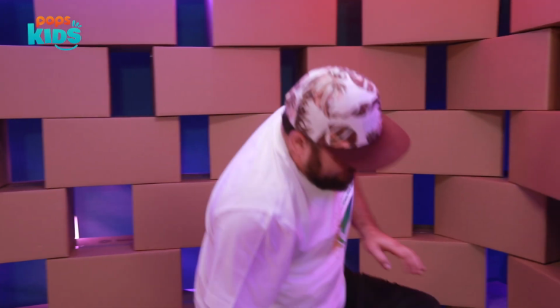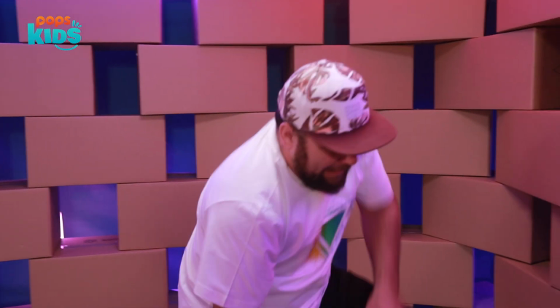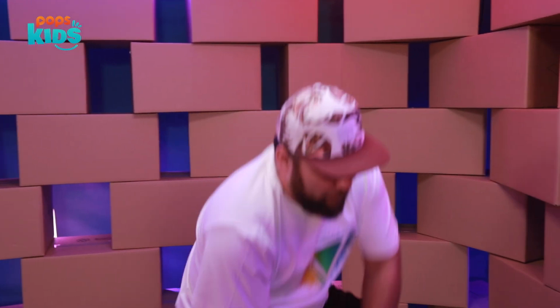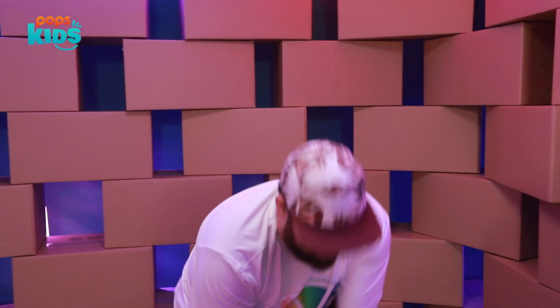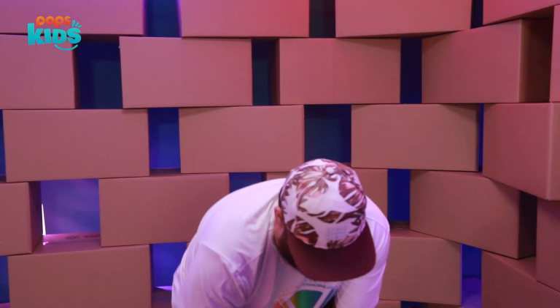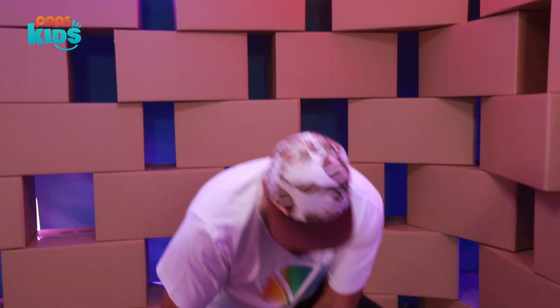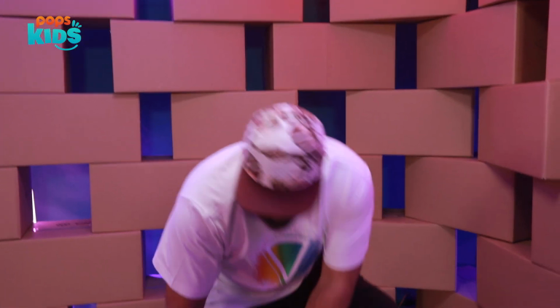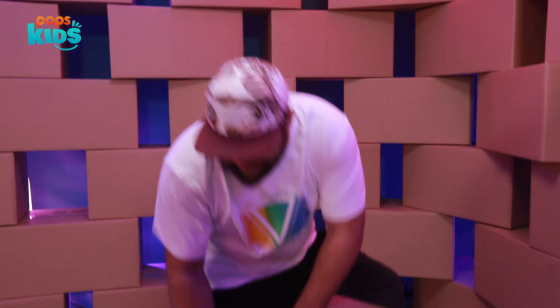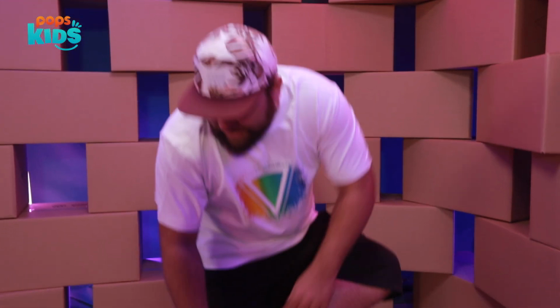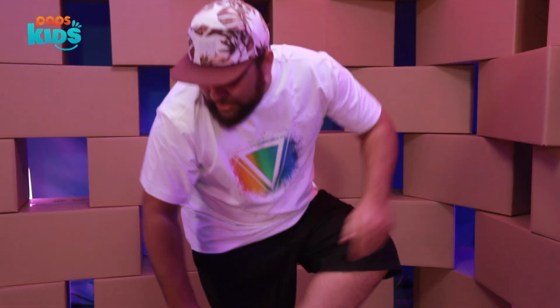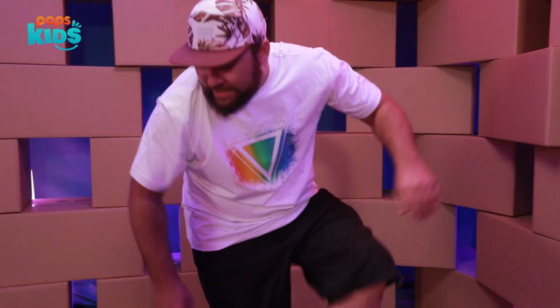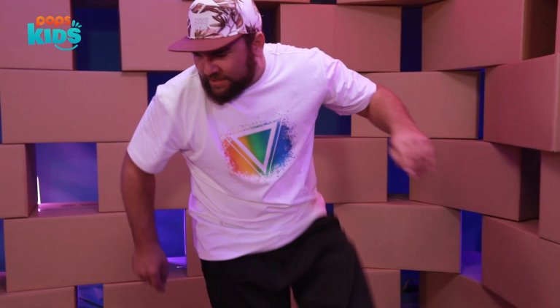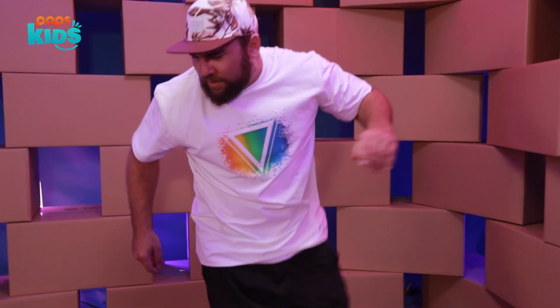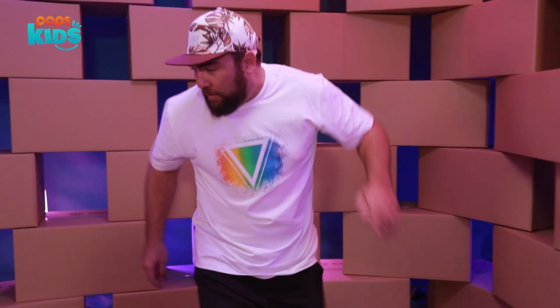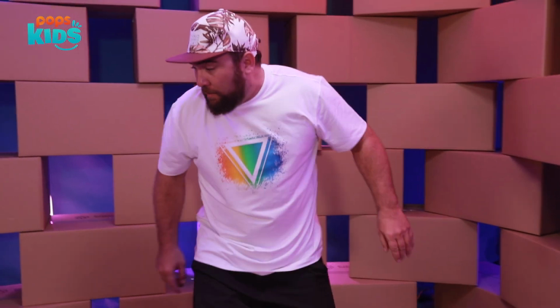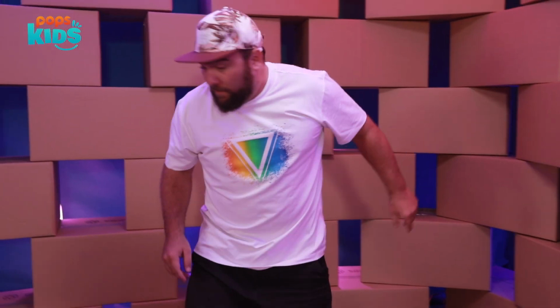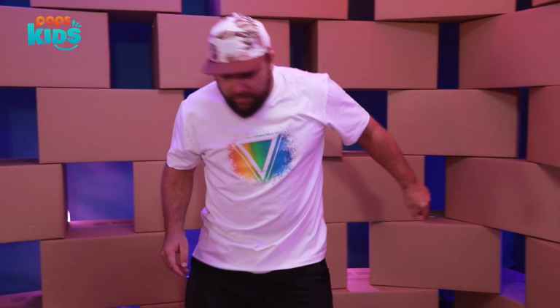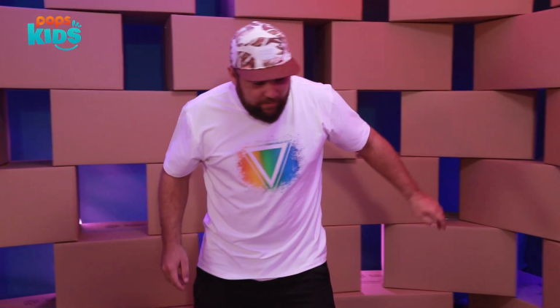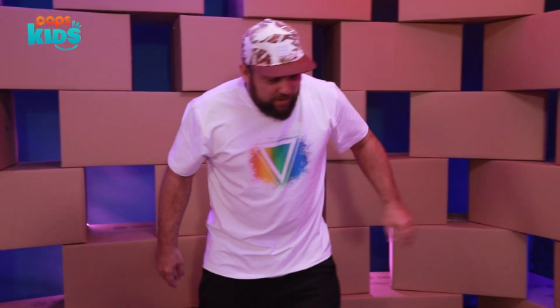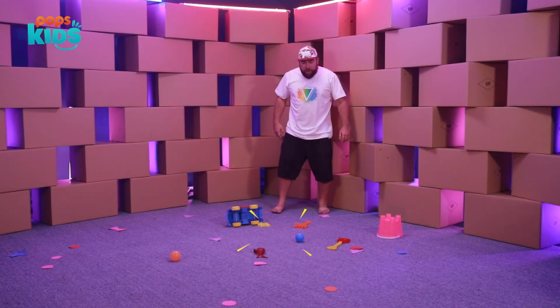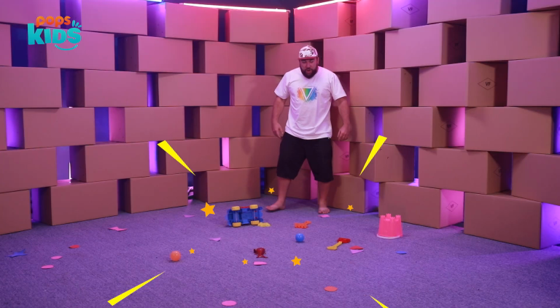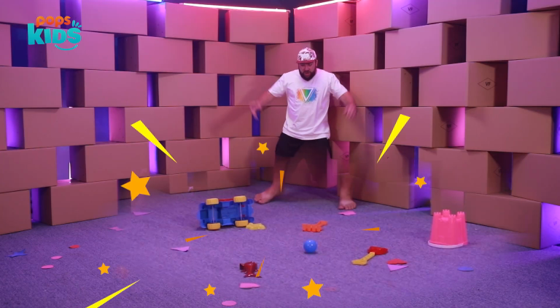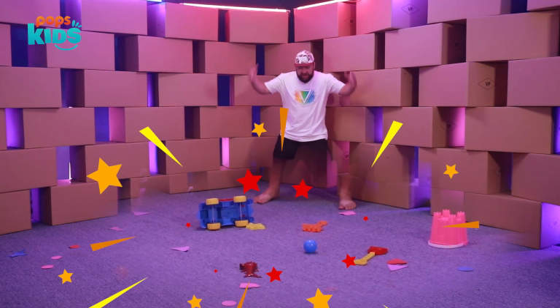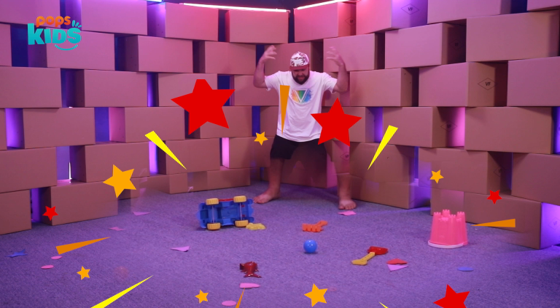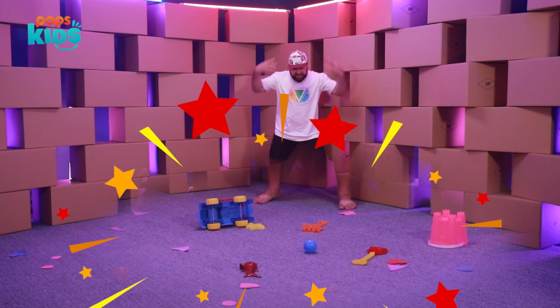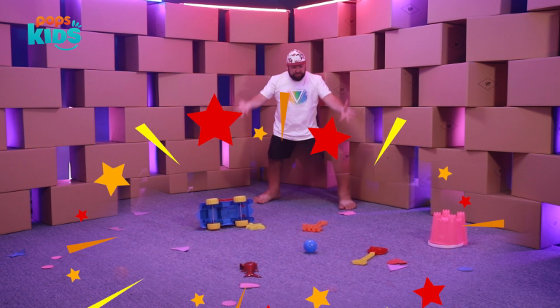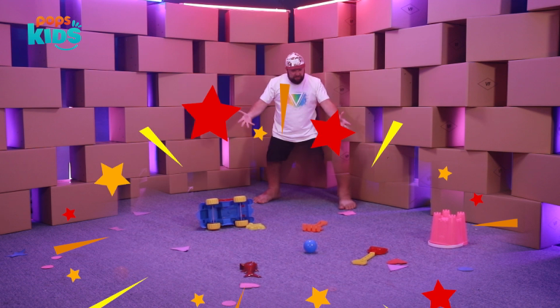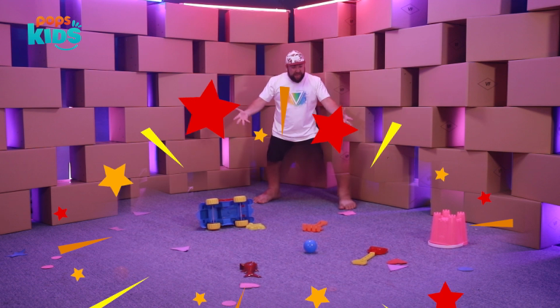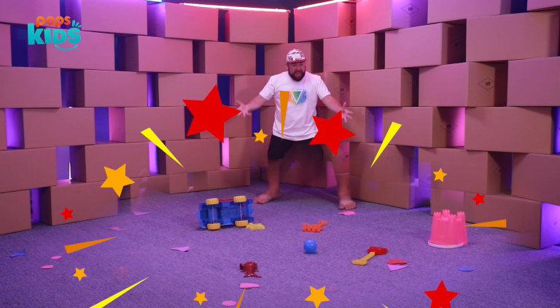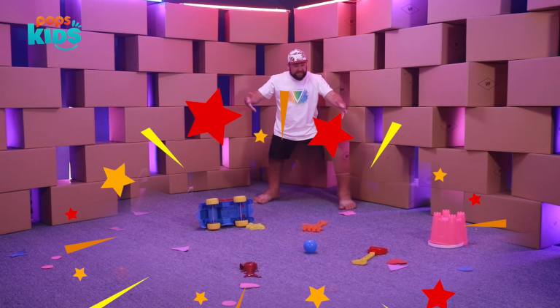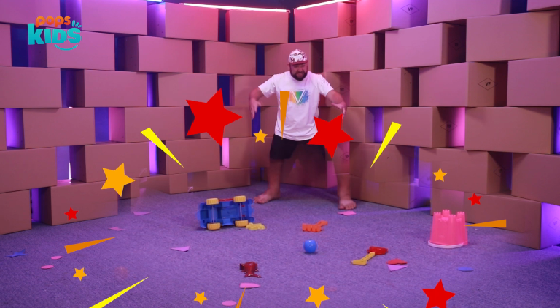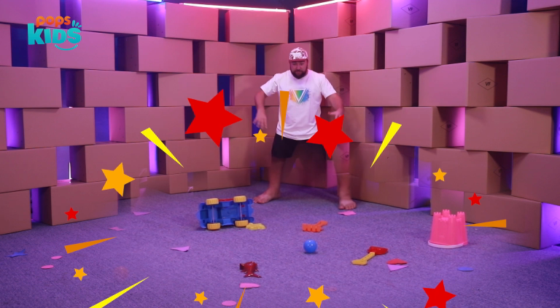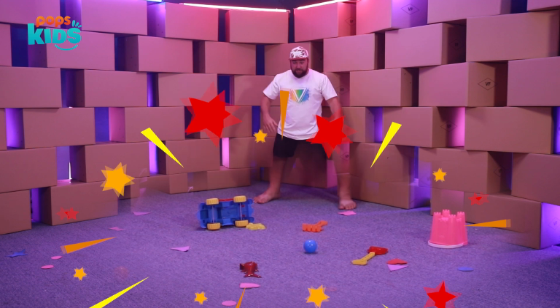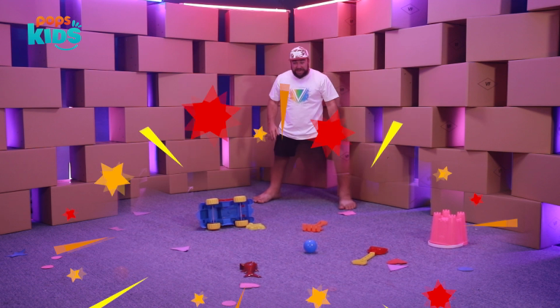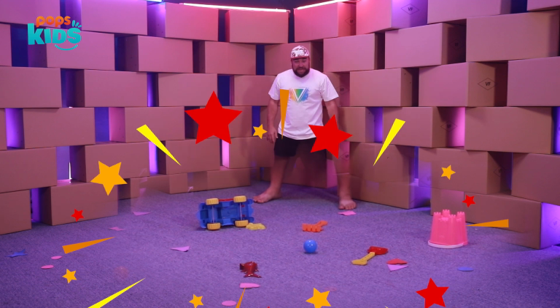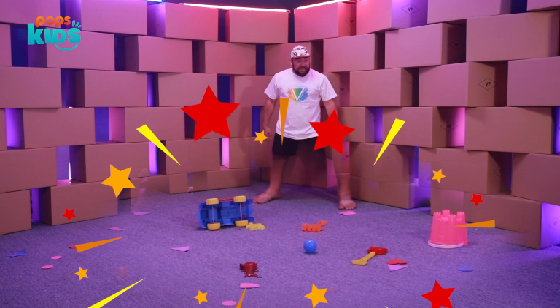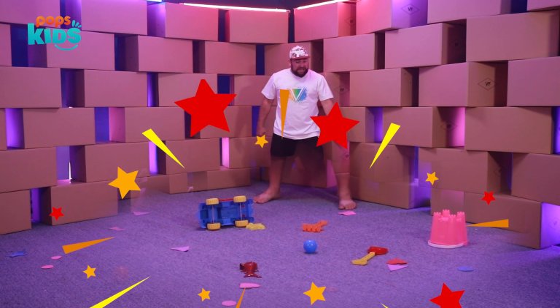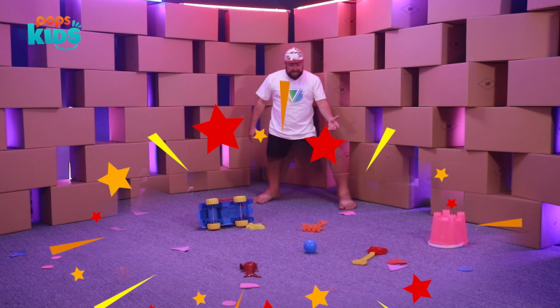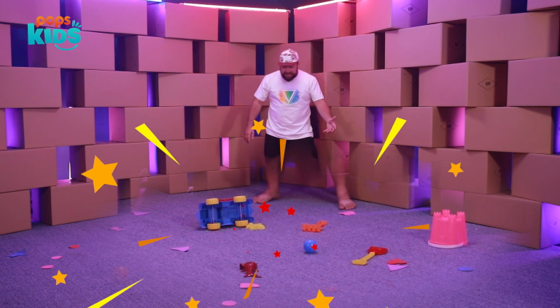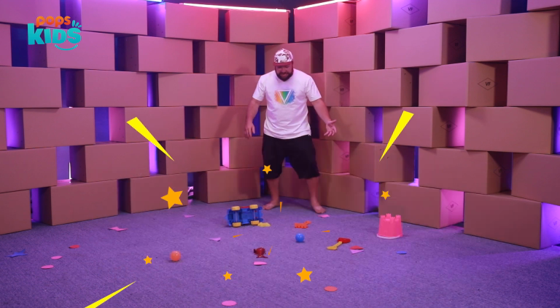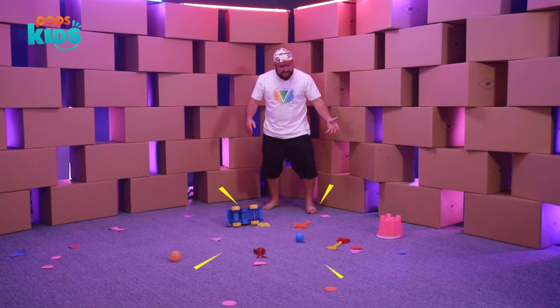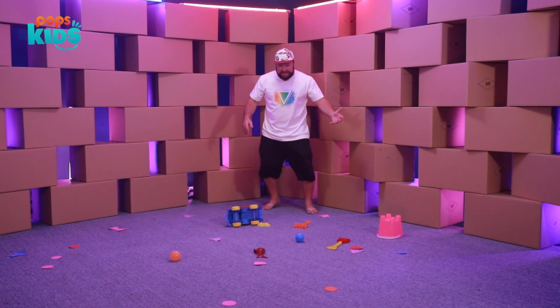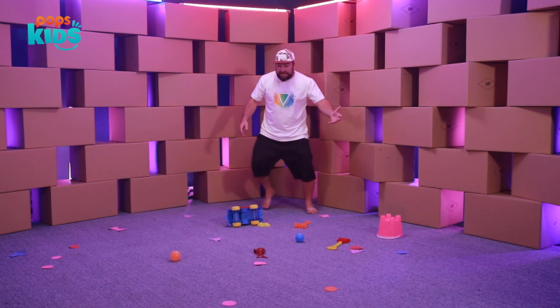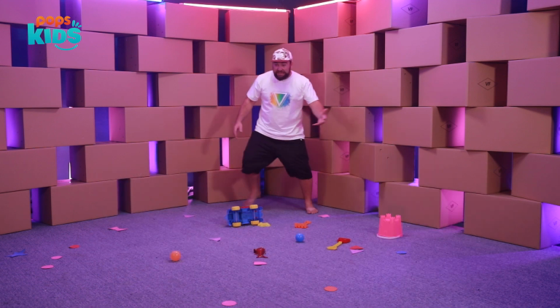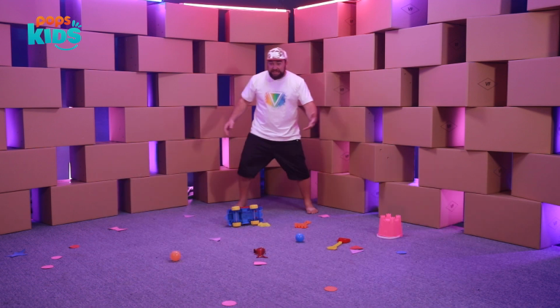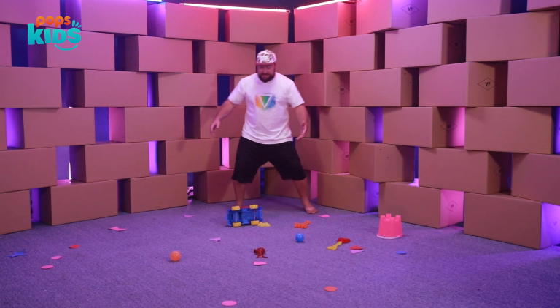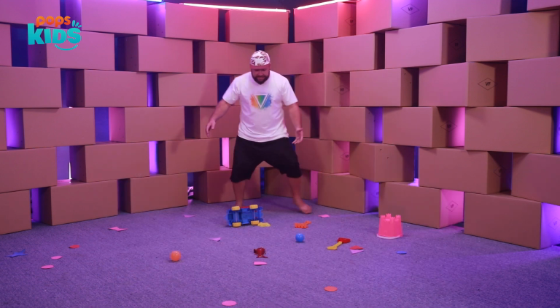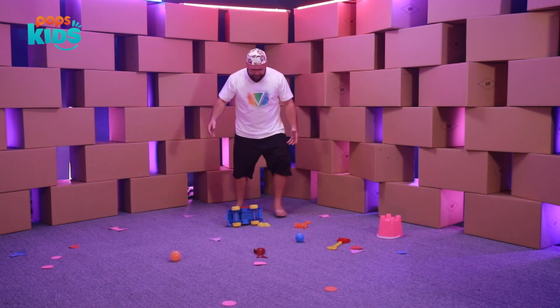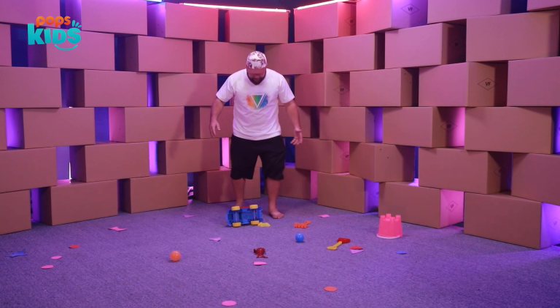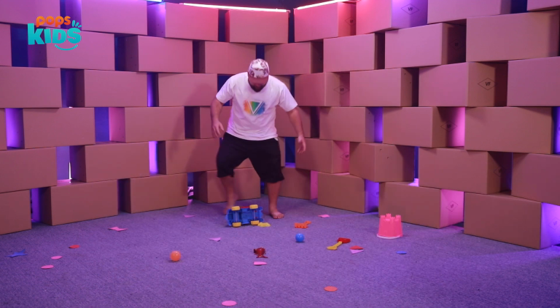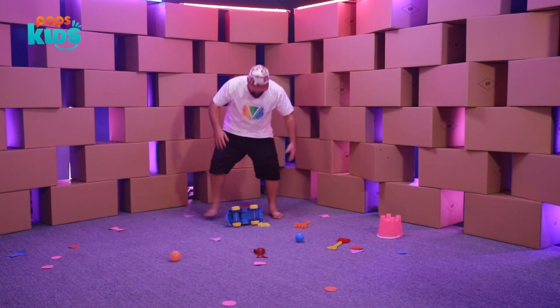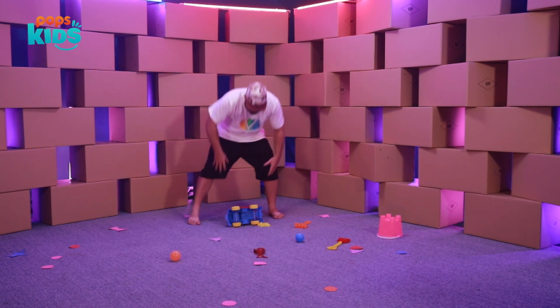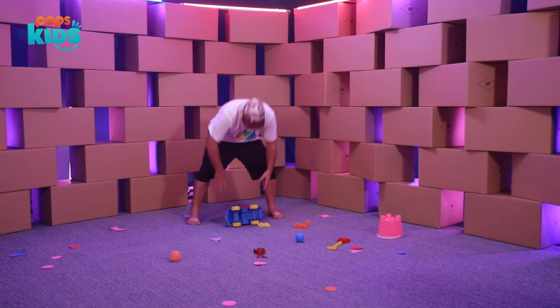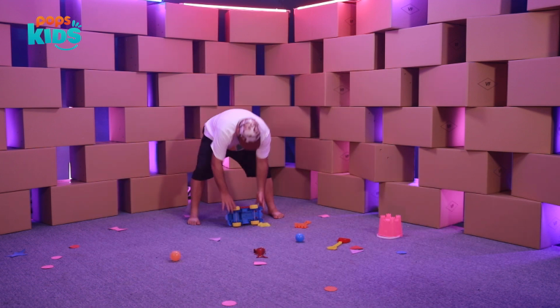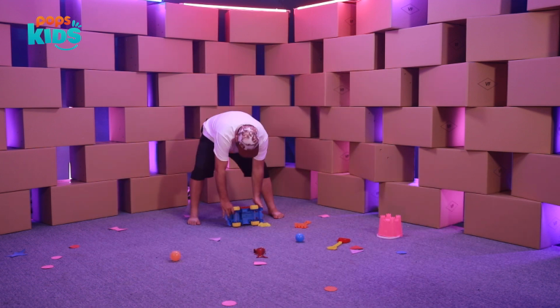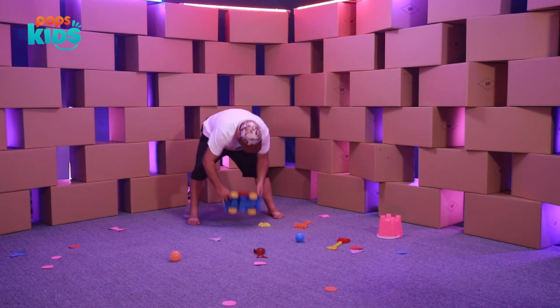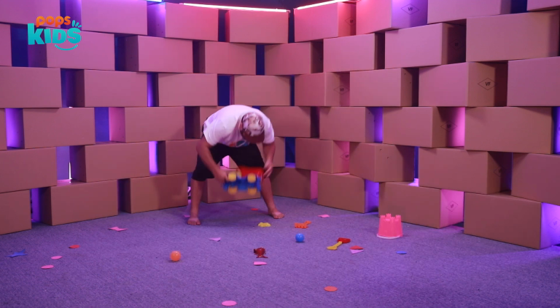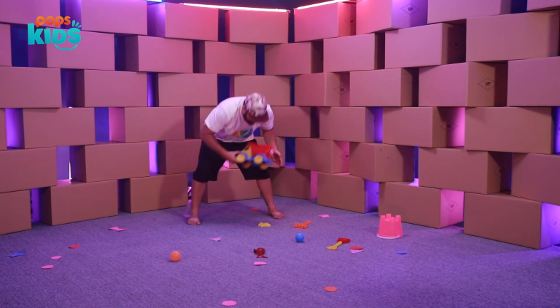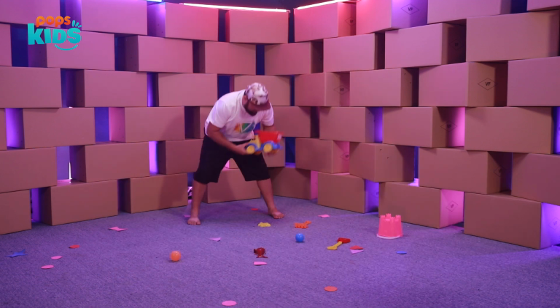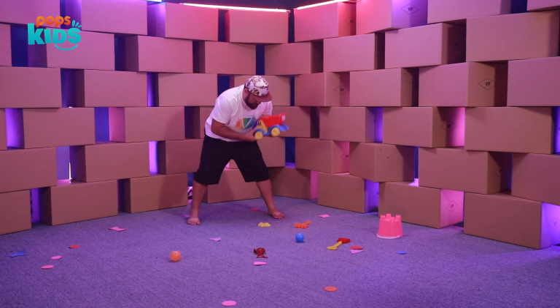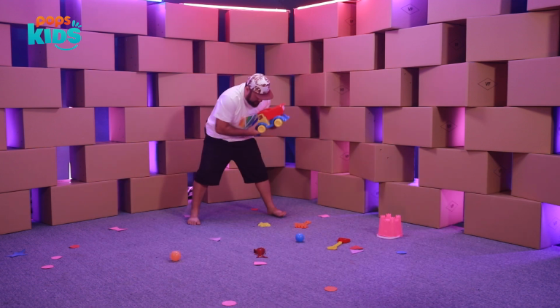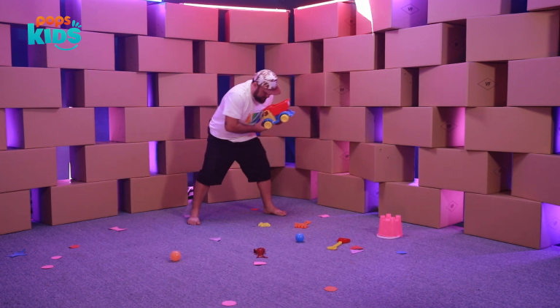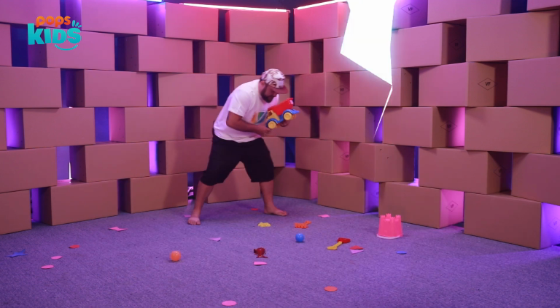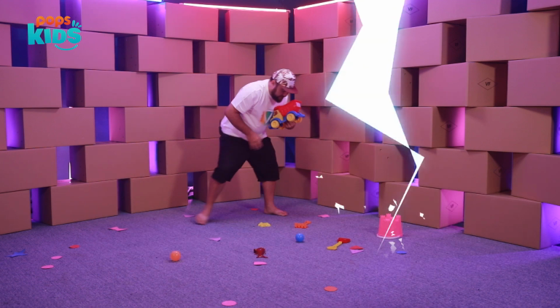Oh my goodness, look at this mess! We gotta clean — I gotta clean this up before Lynn gets here. All right, here we go.